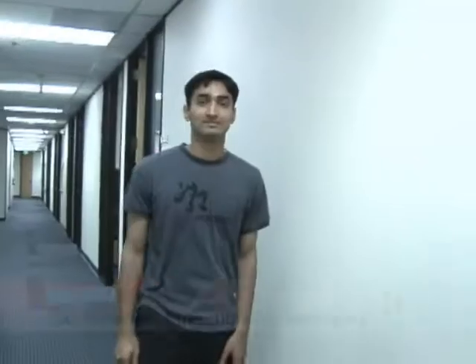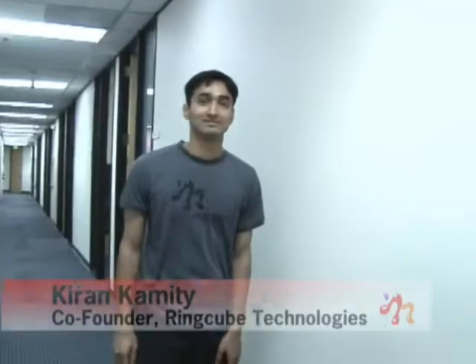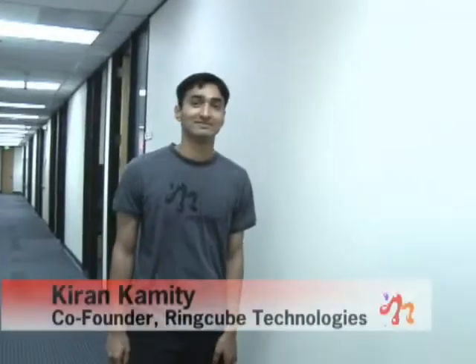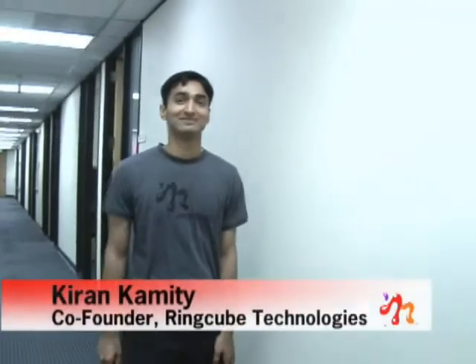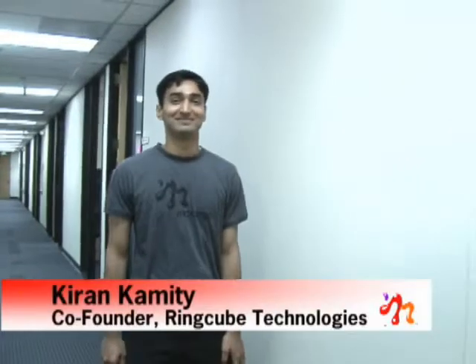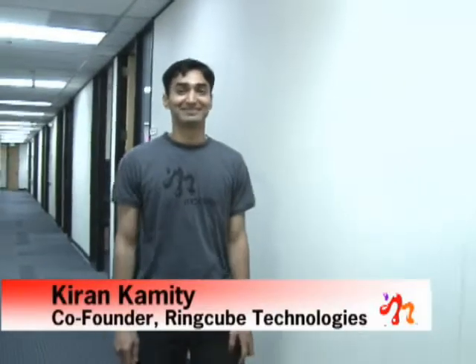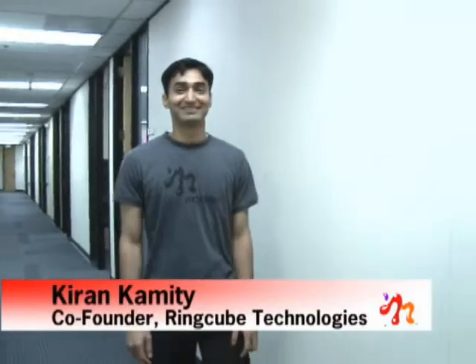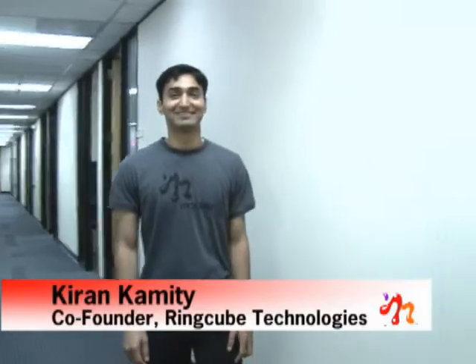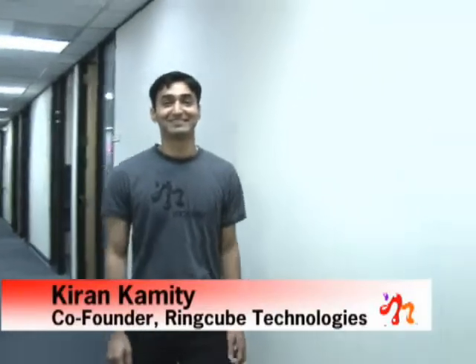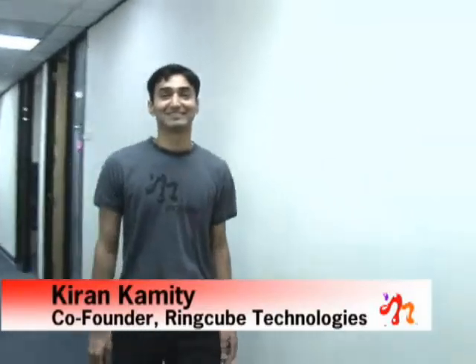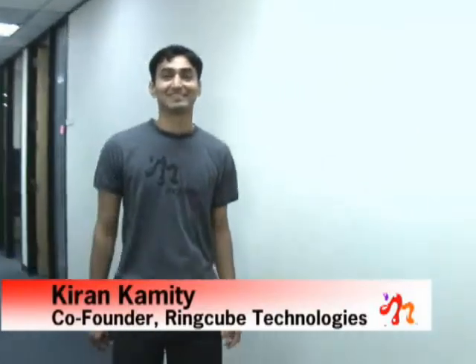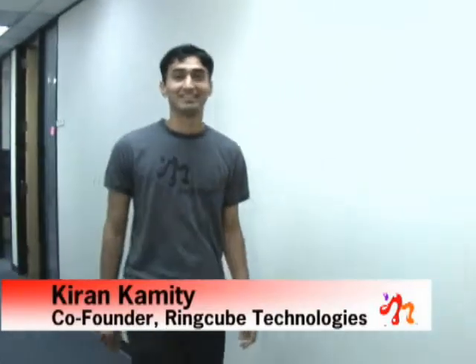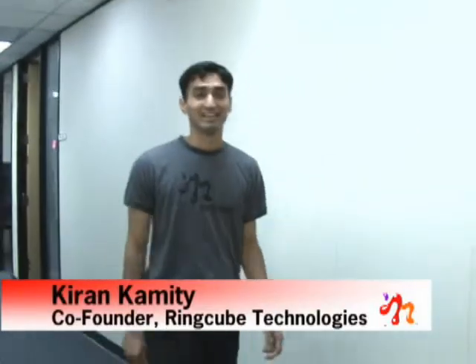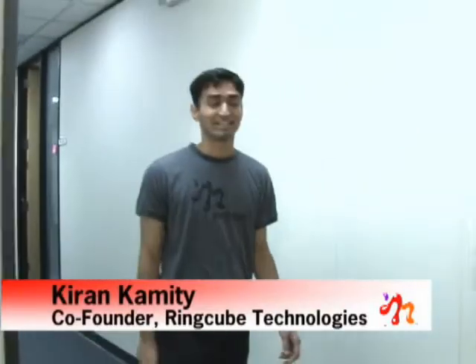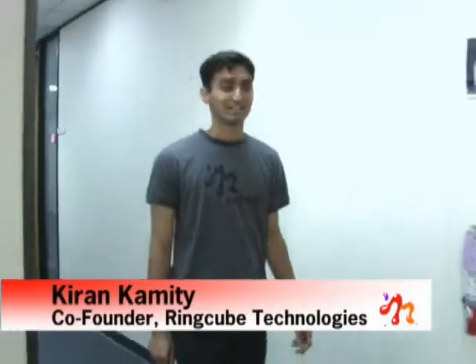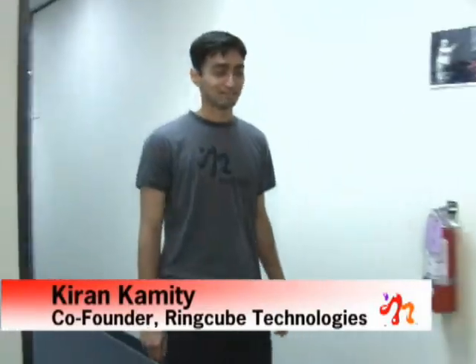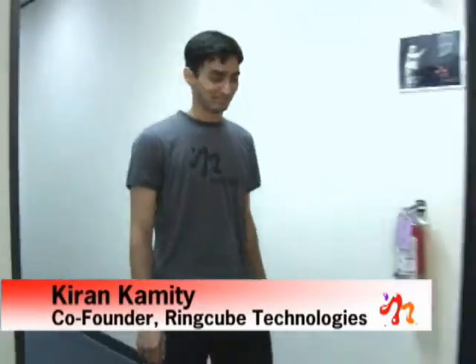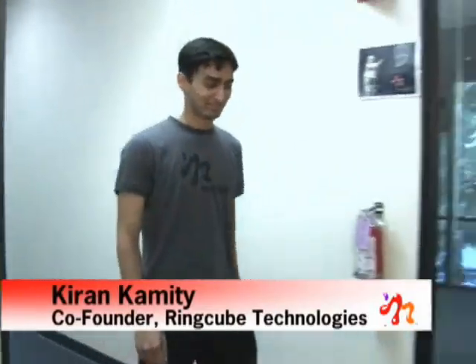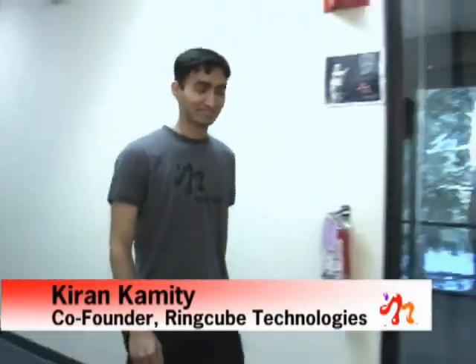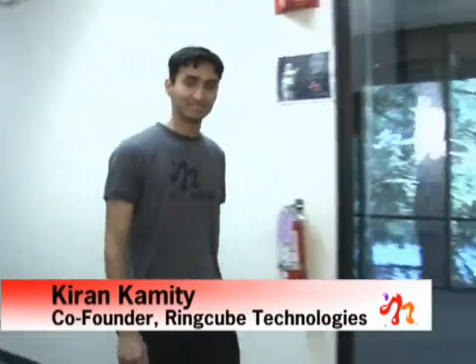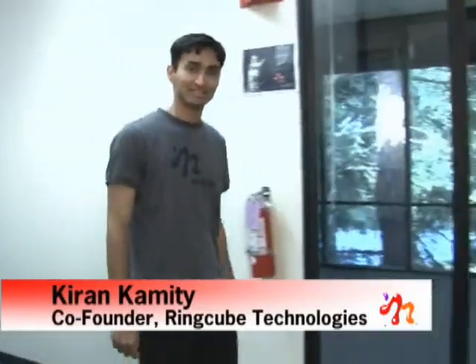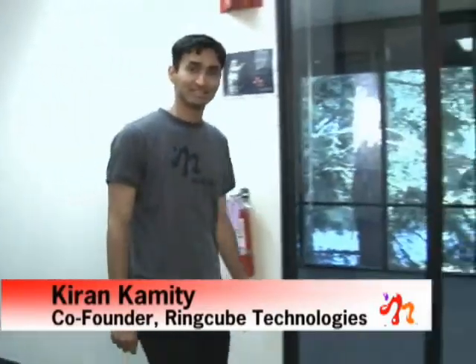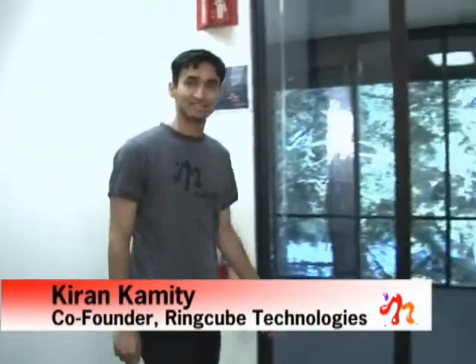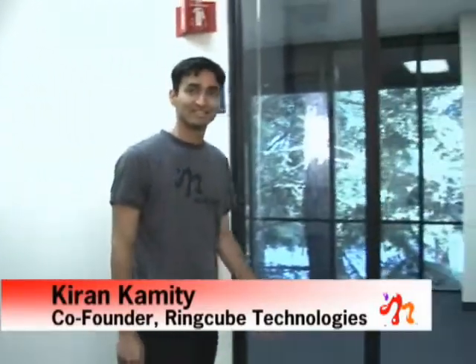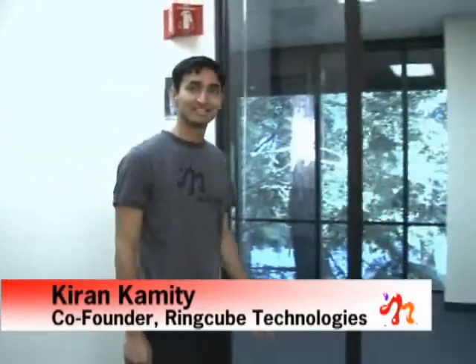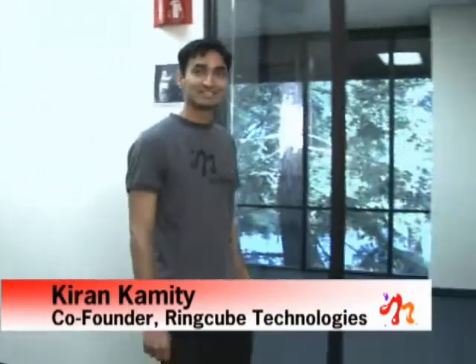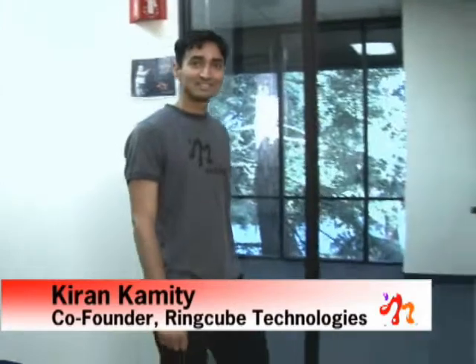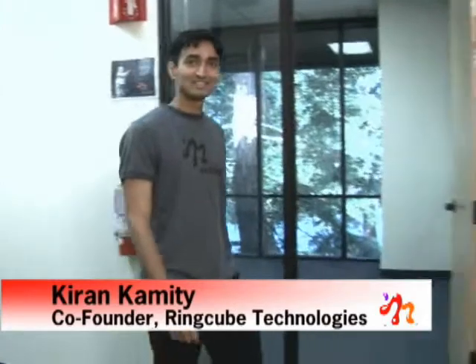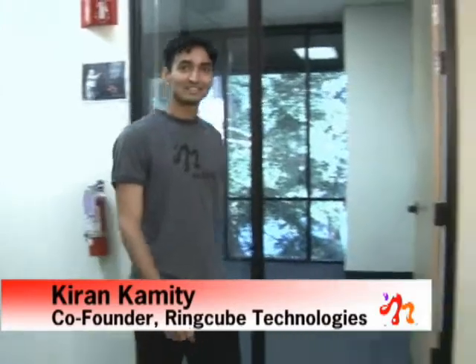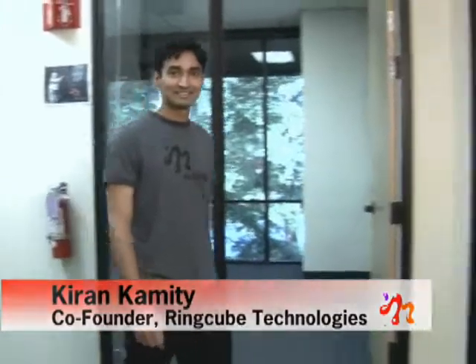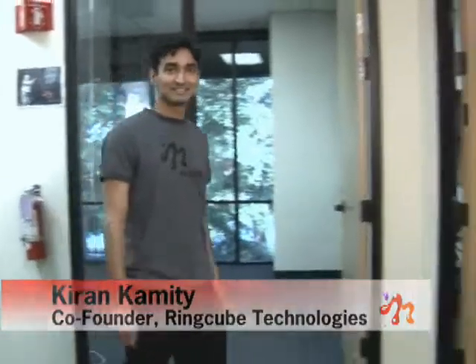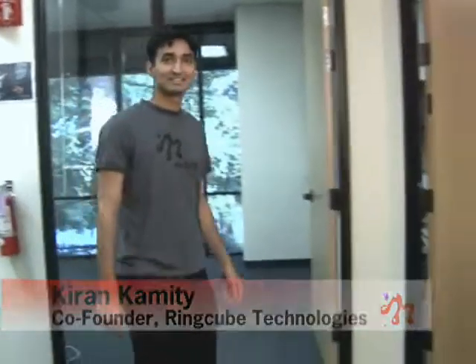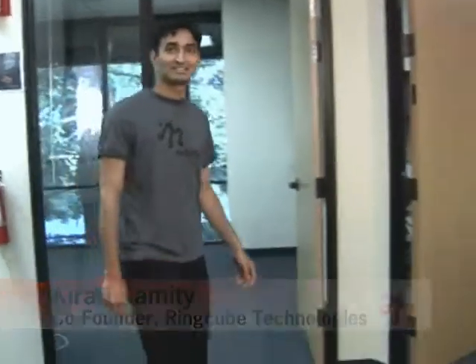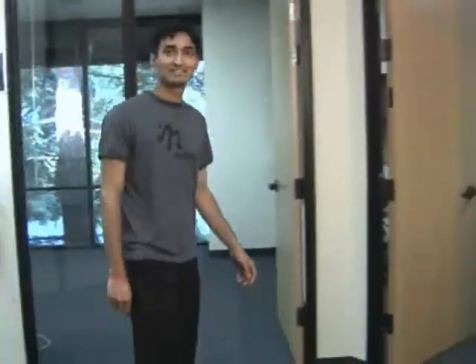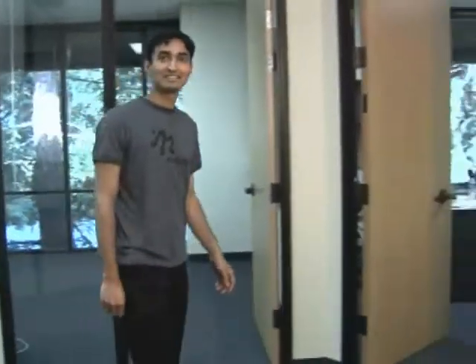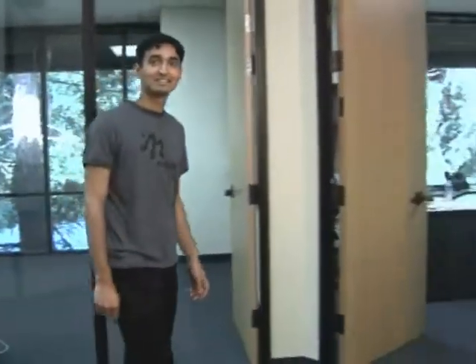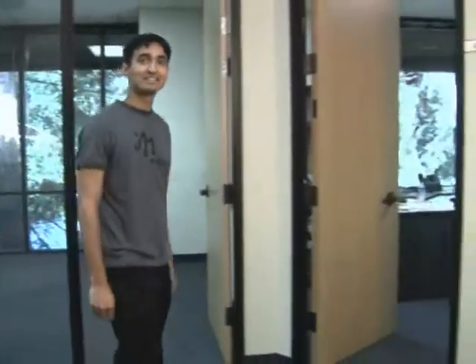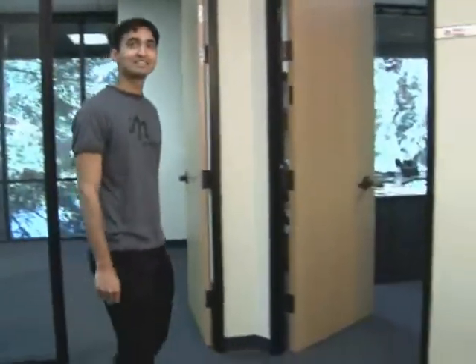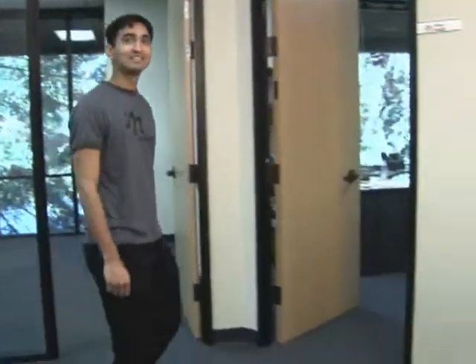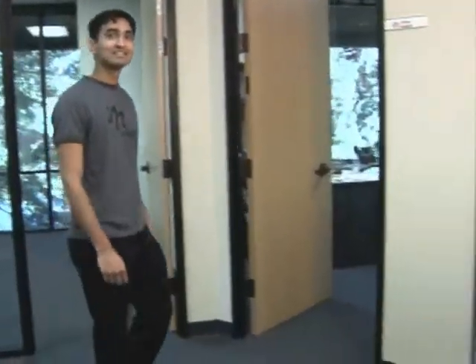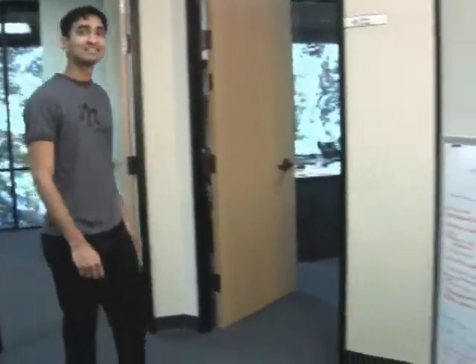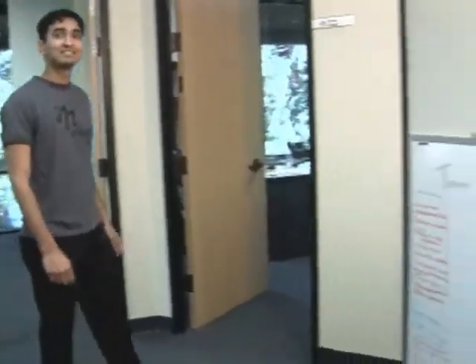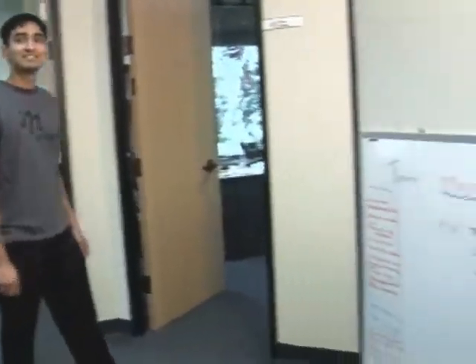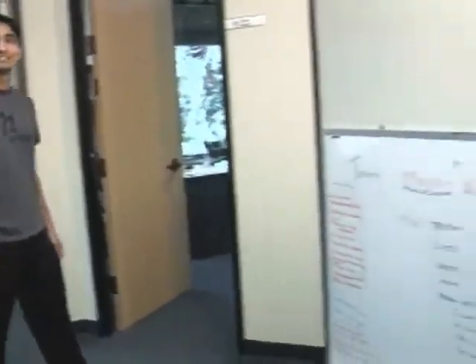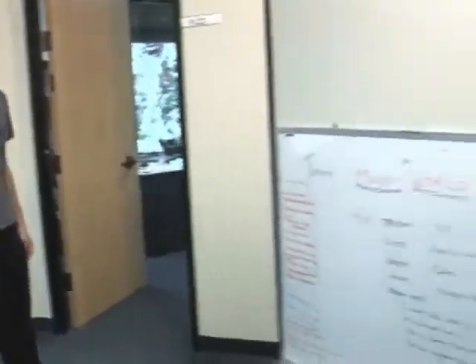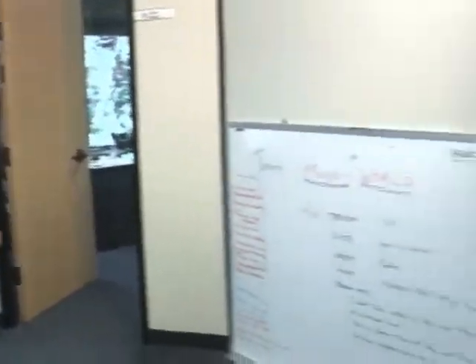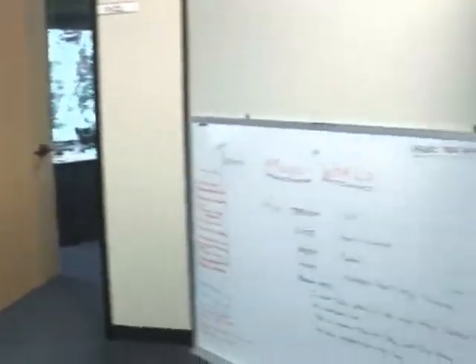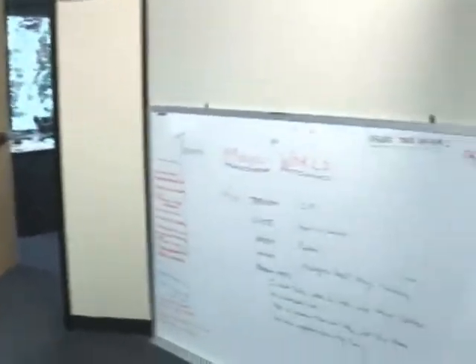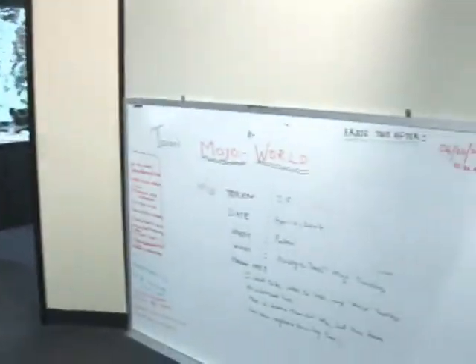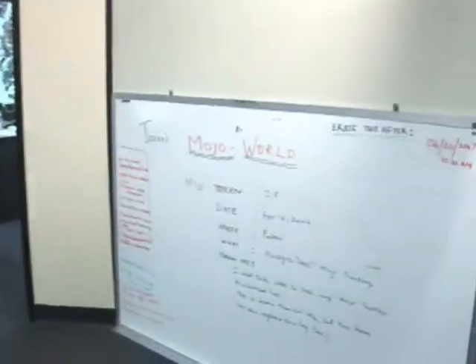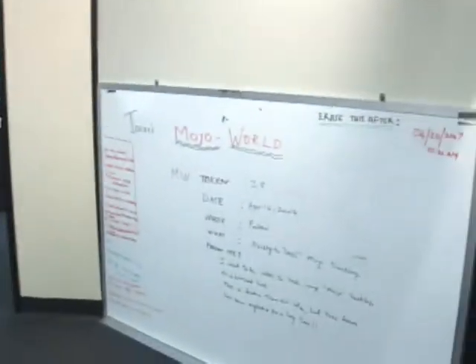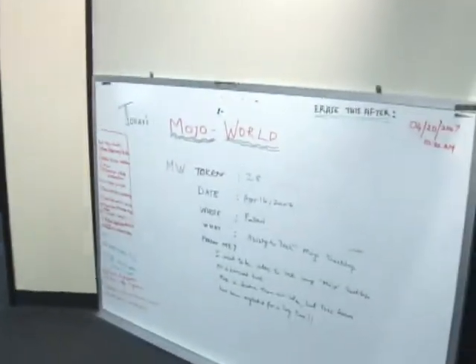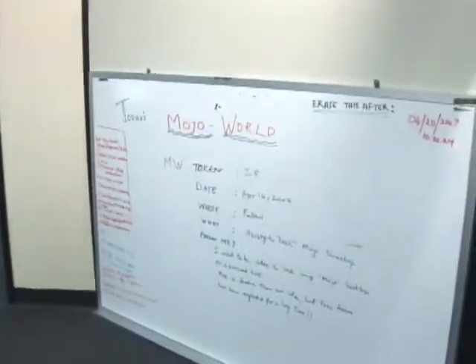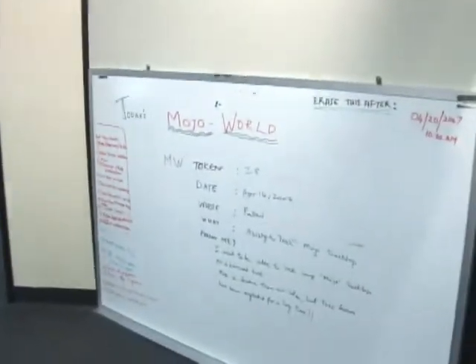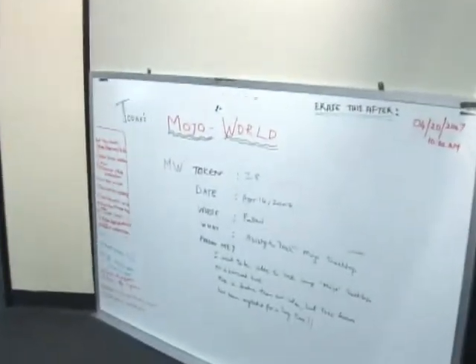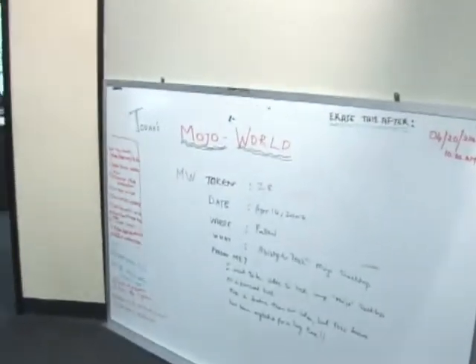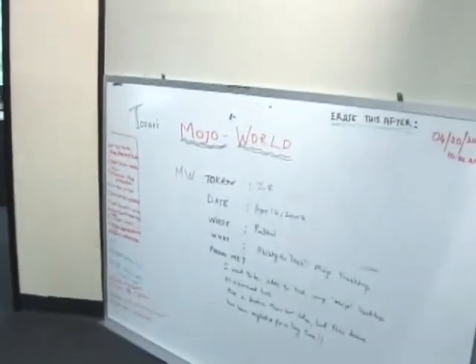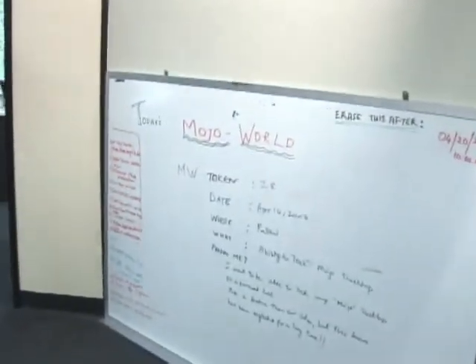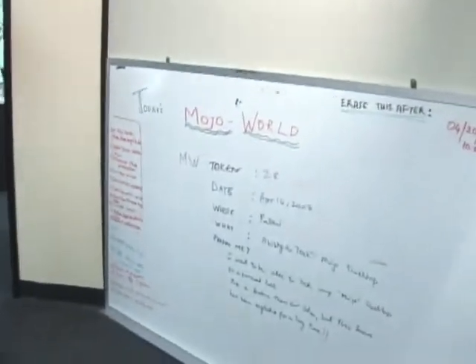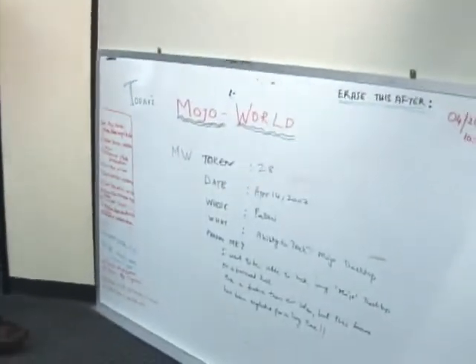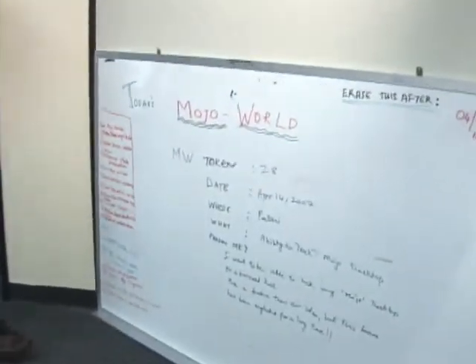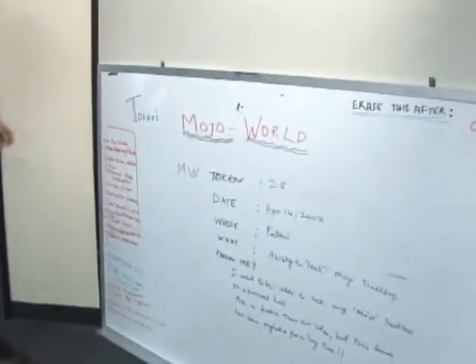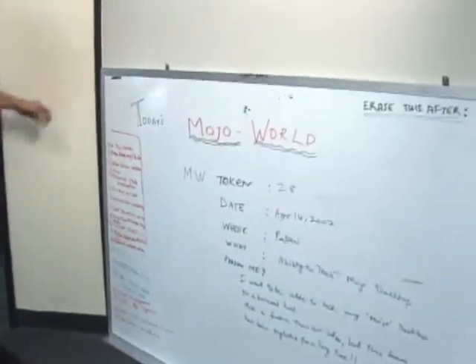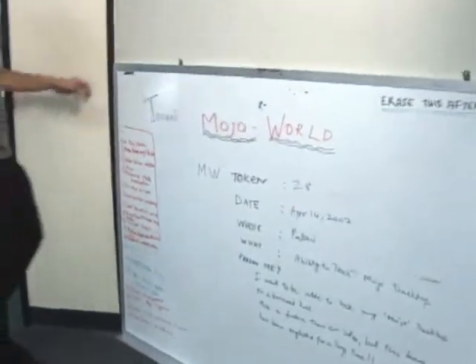Hi, Karen. I've been hearing all about Mojo World, and I see this board here. Tell me, what's this thing all about, anyway?